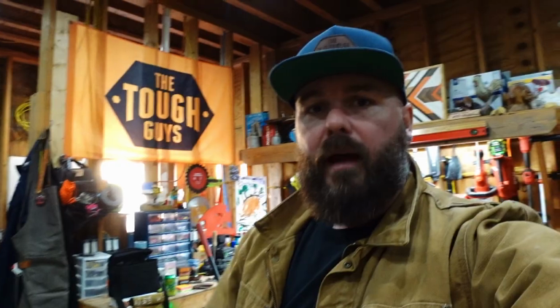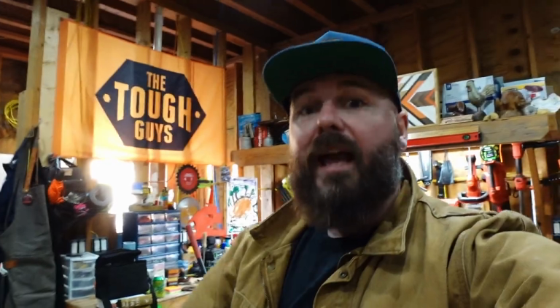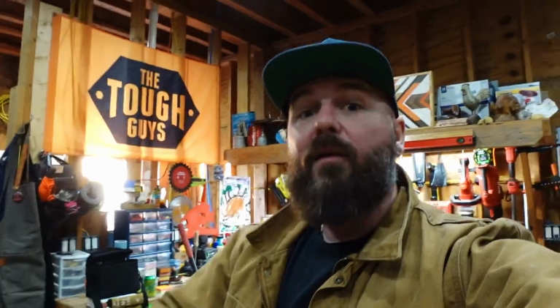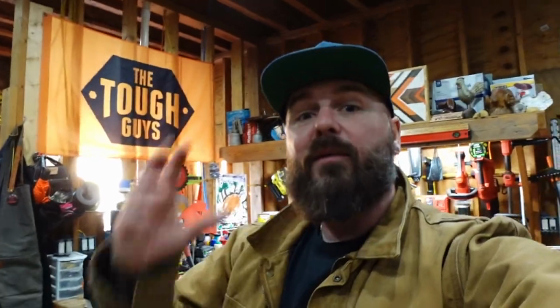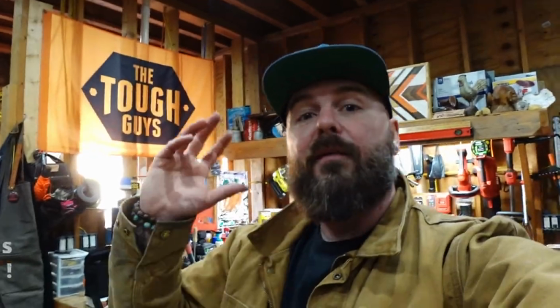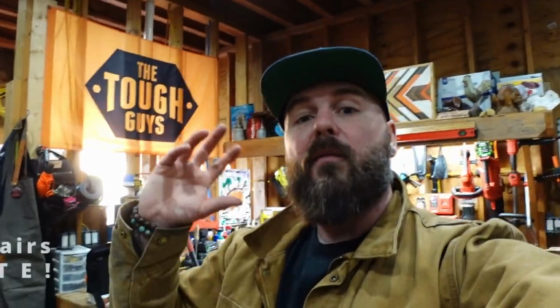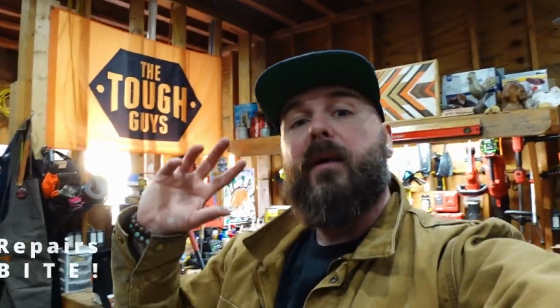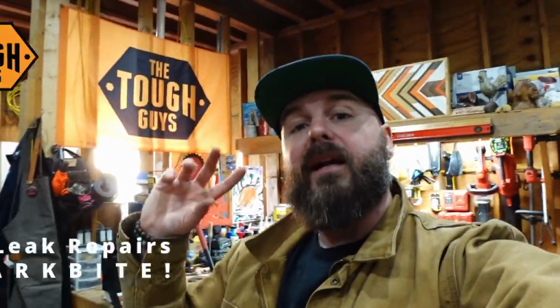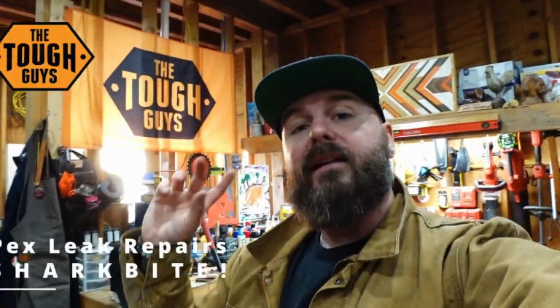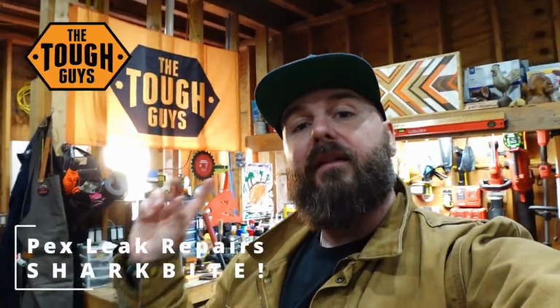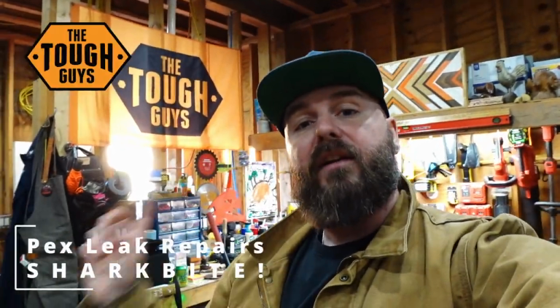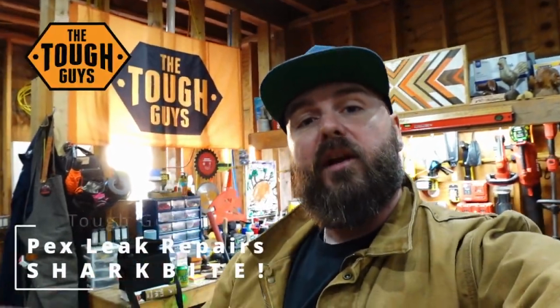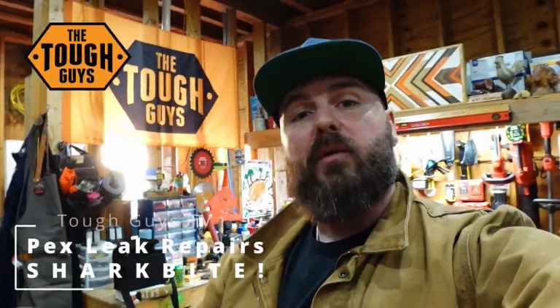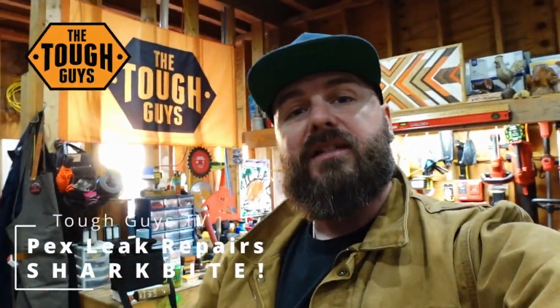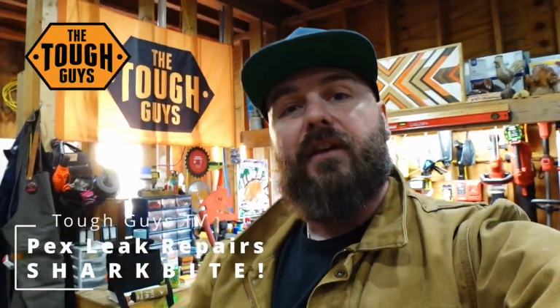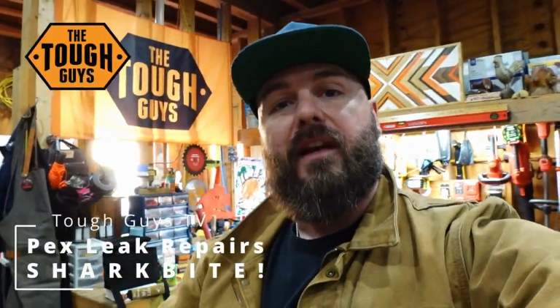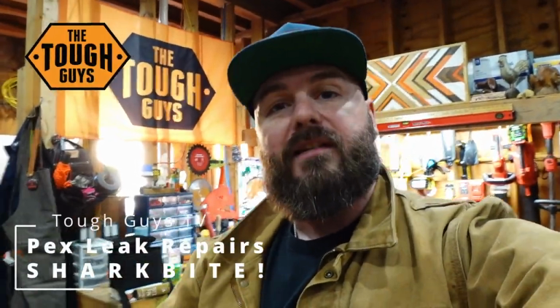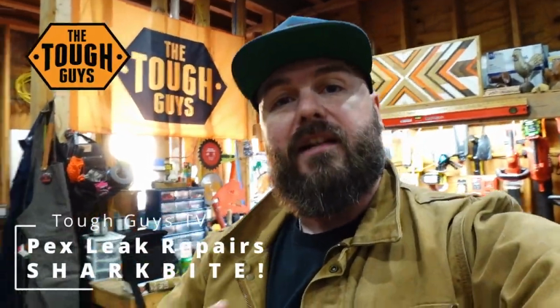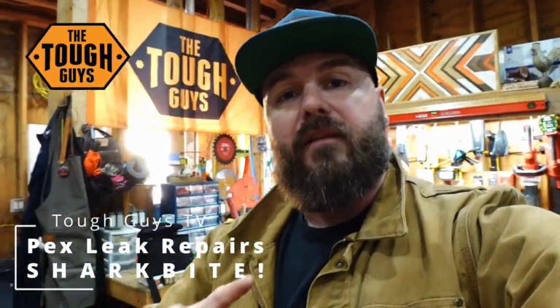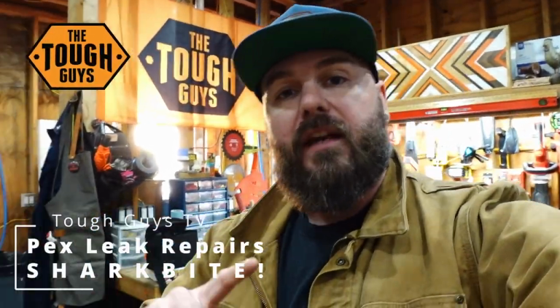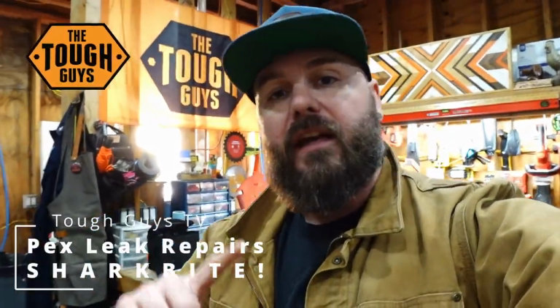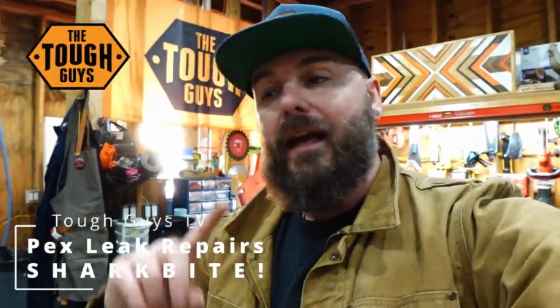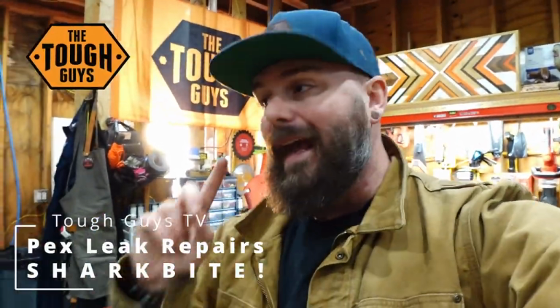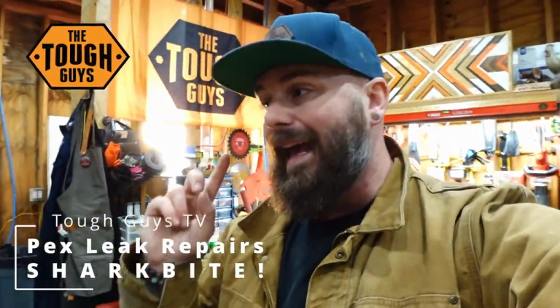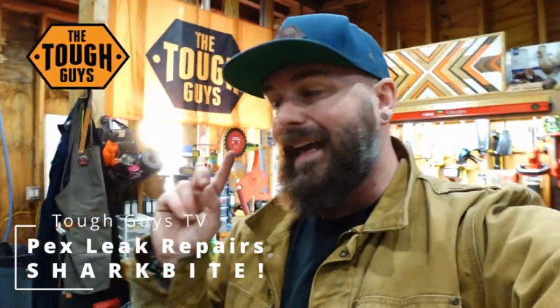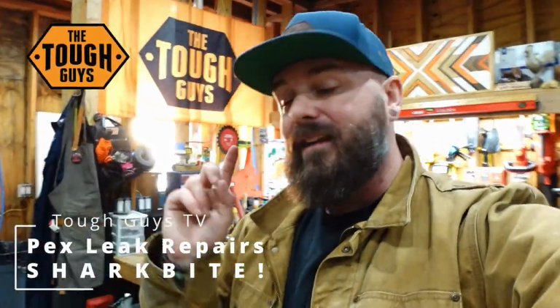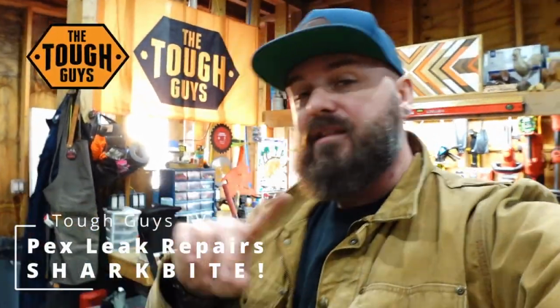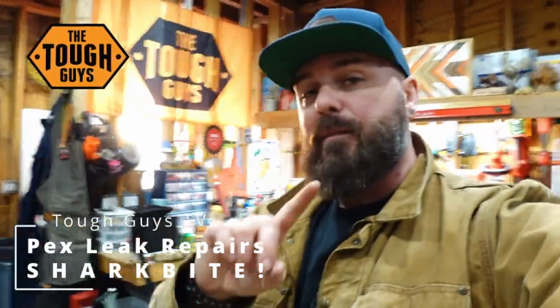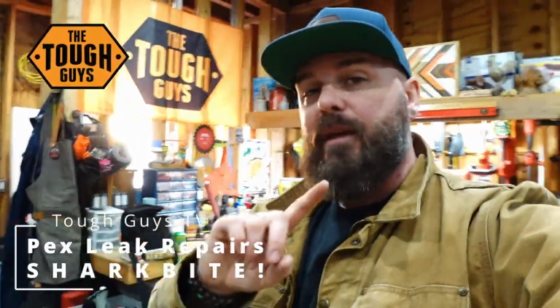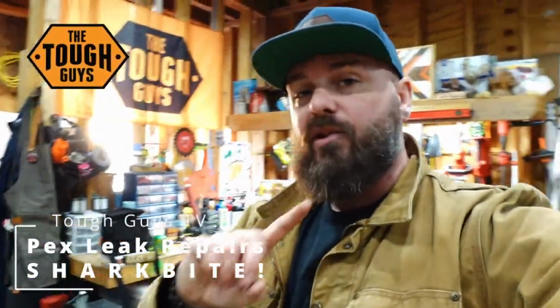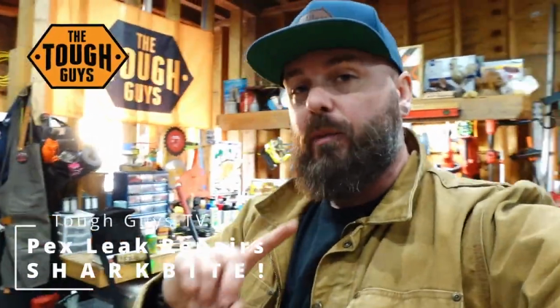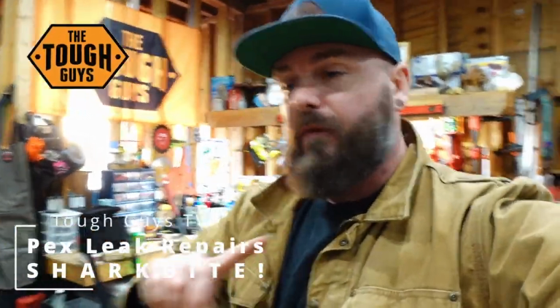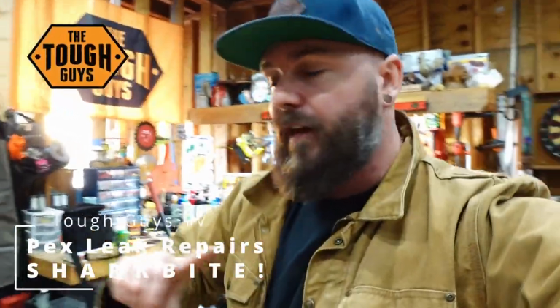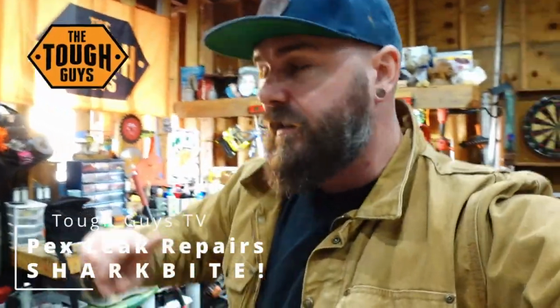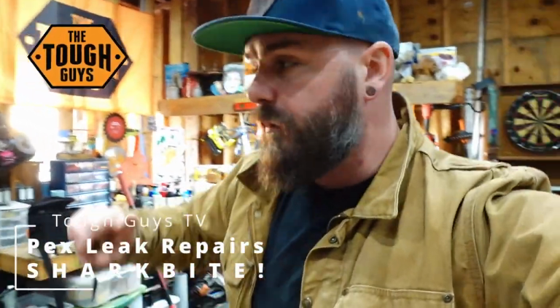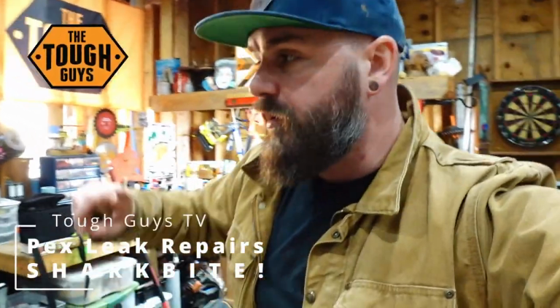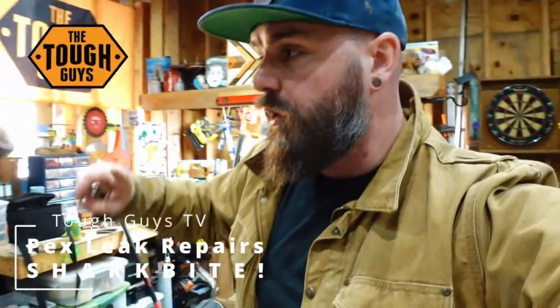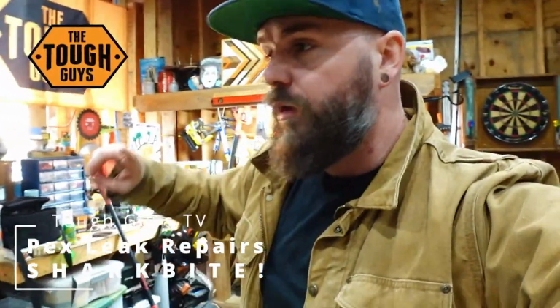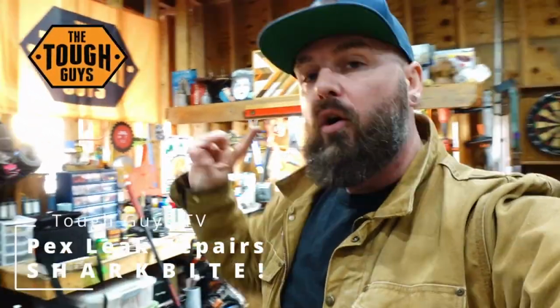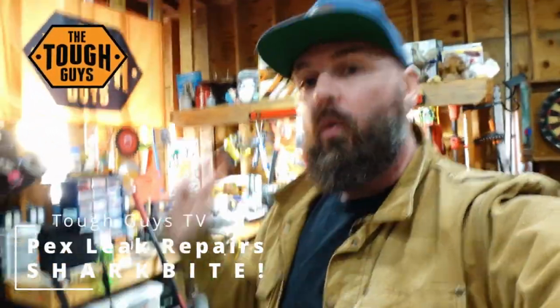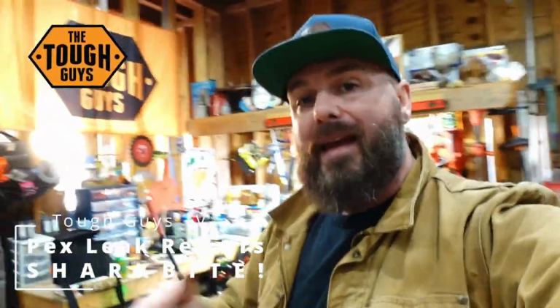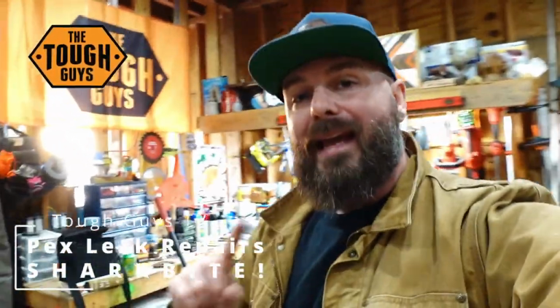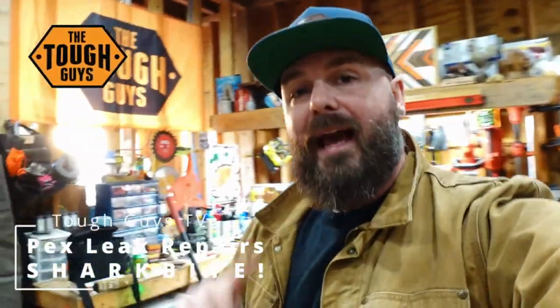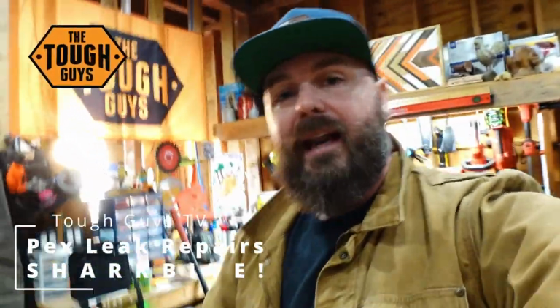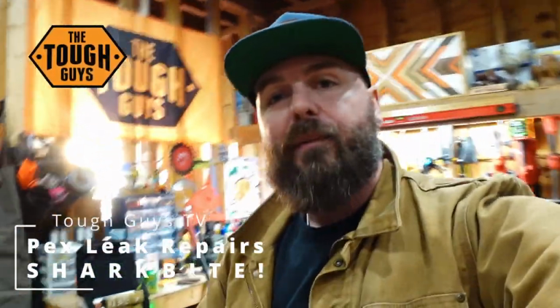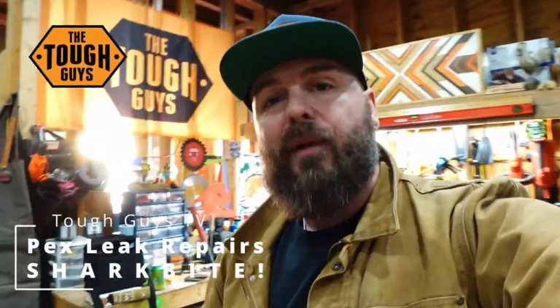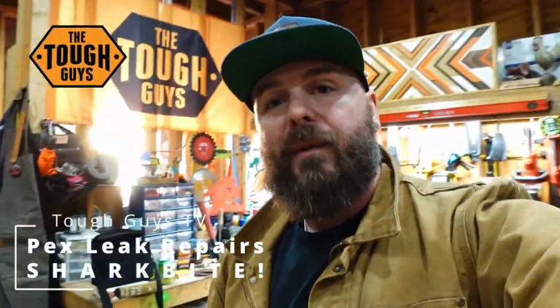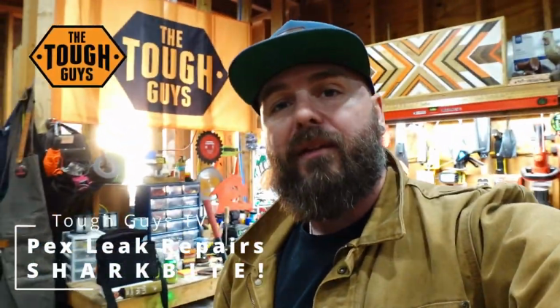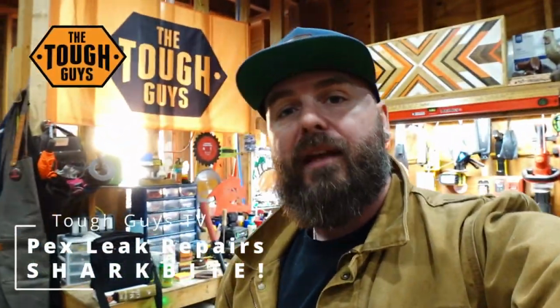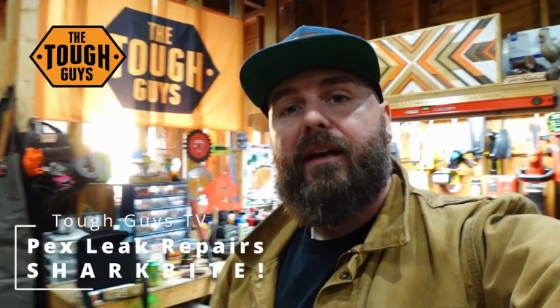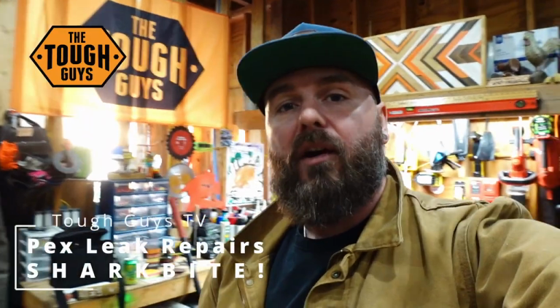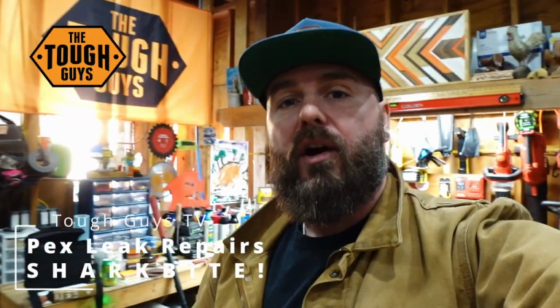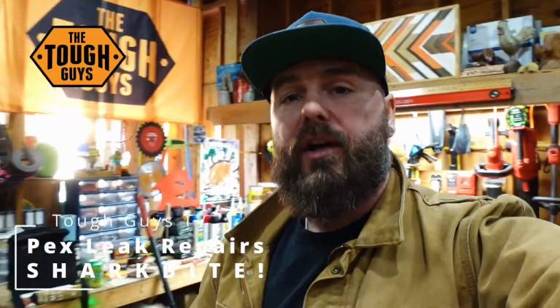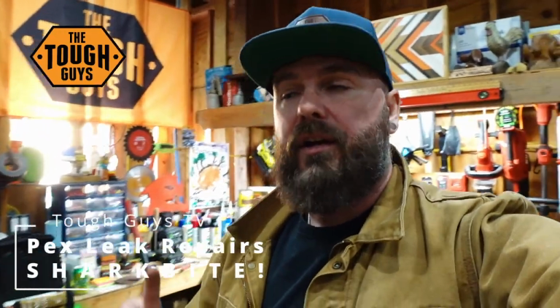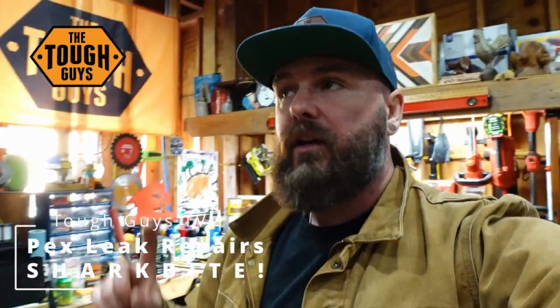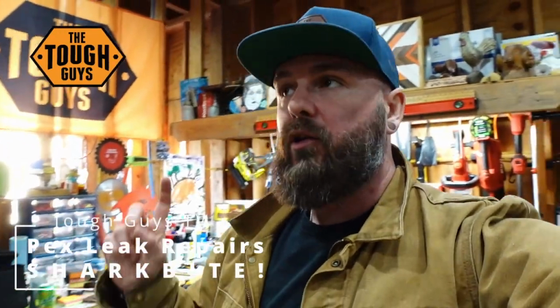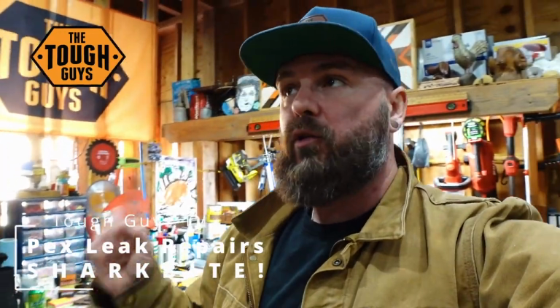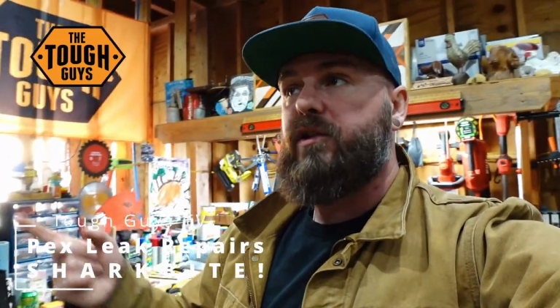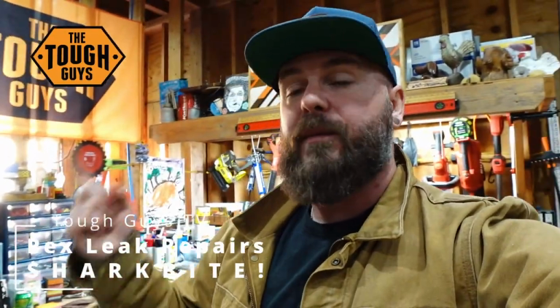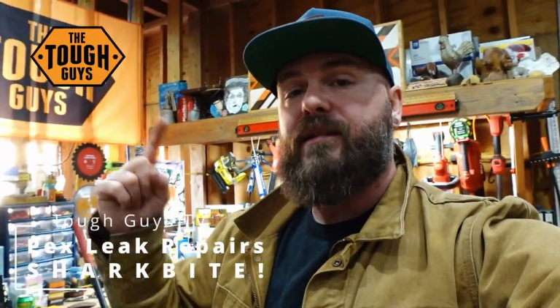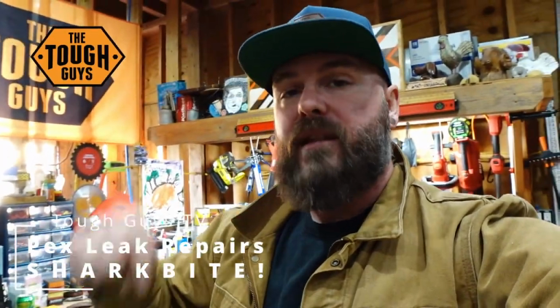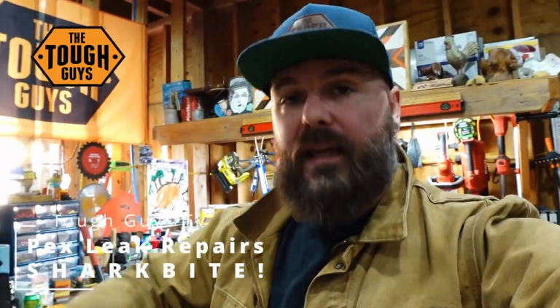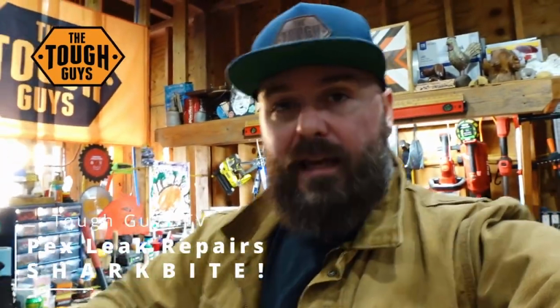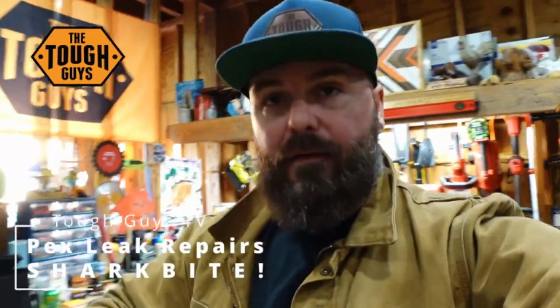Hey, what's up everybody? David here with Tough Guys TV, and this is going to be a super fast episode. We had a plumbing leak on Christmas Eve.